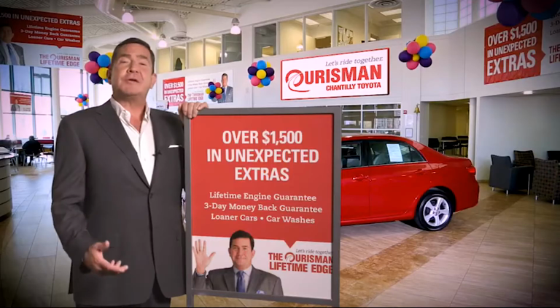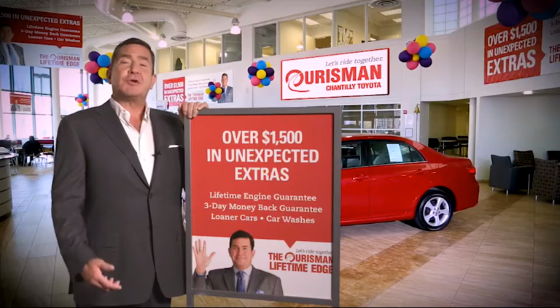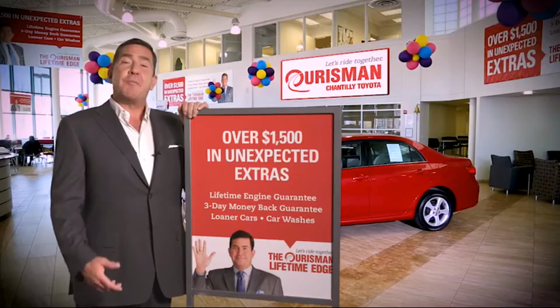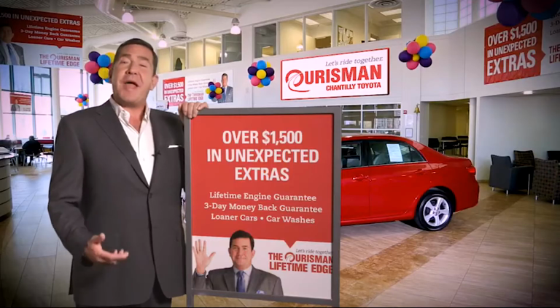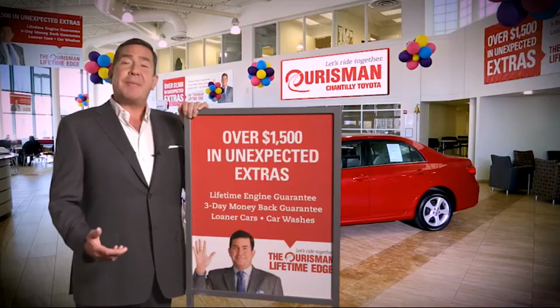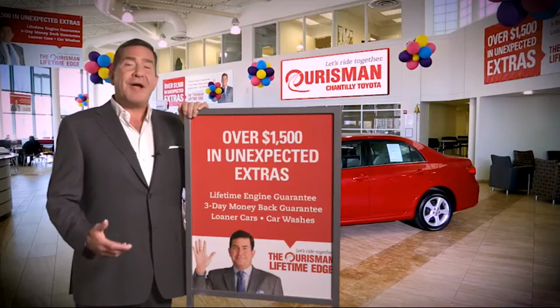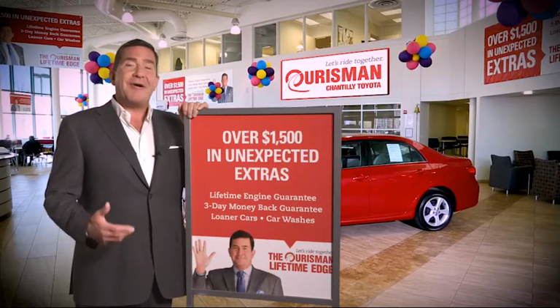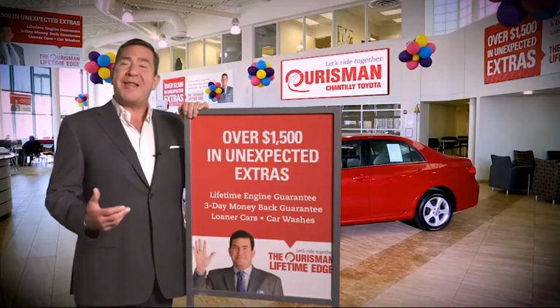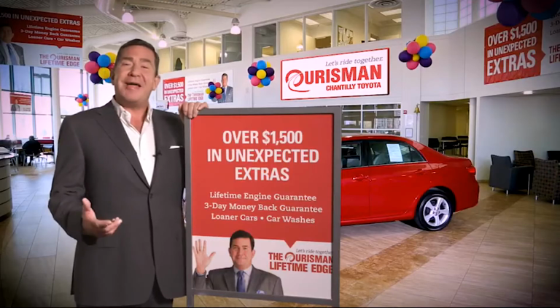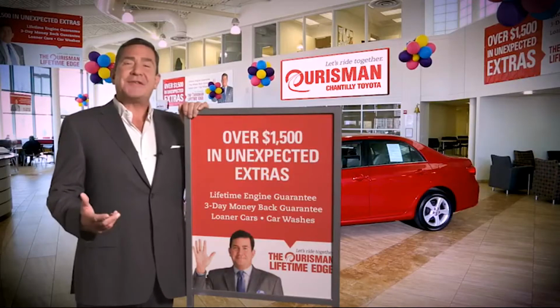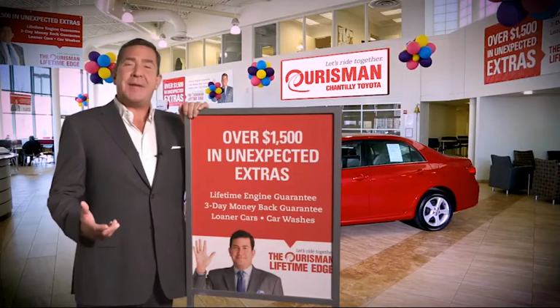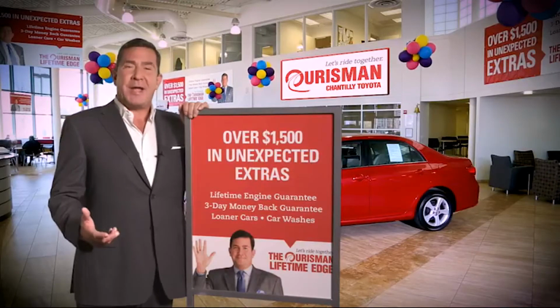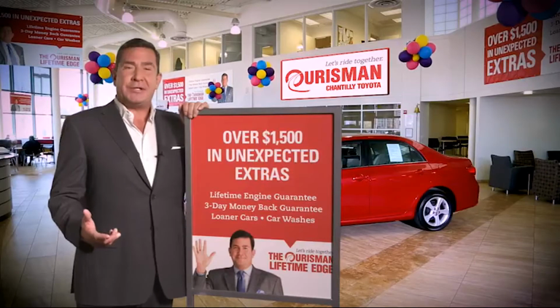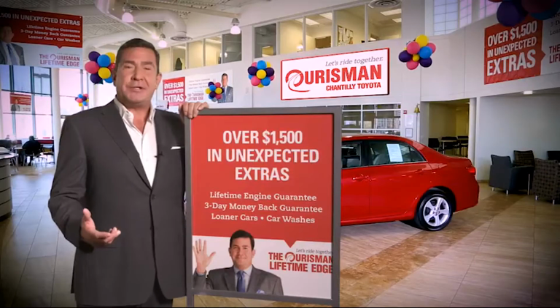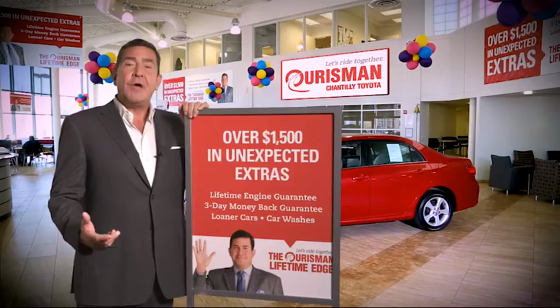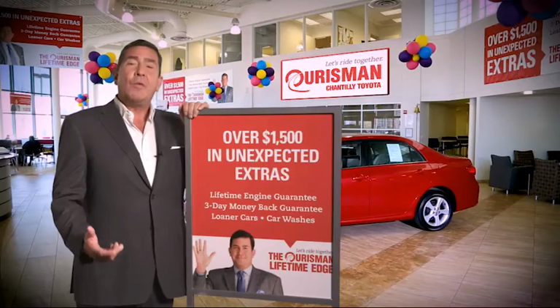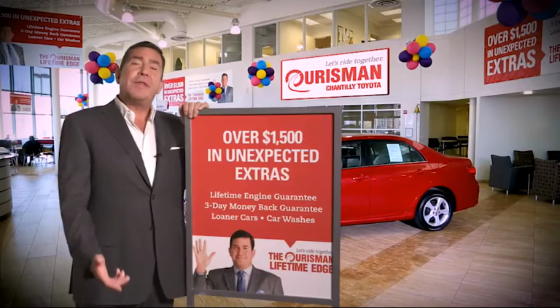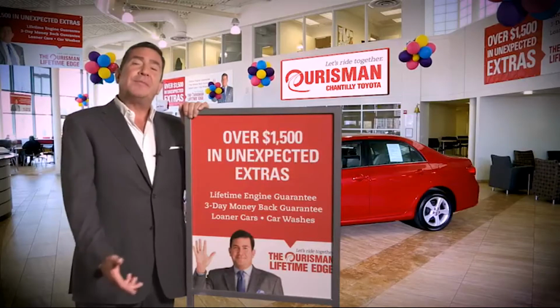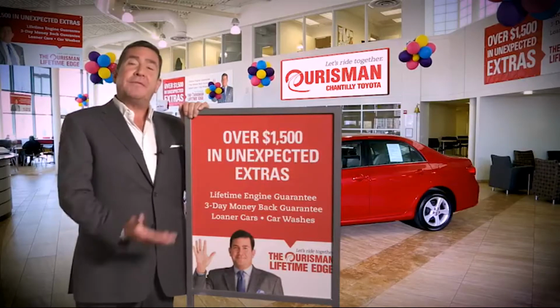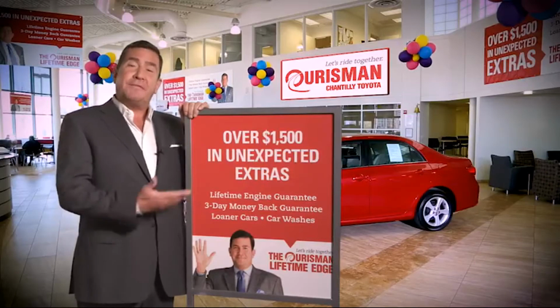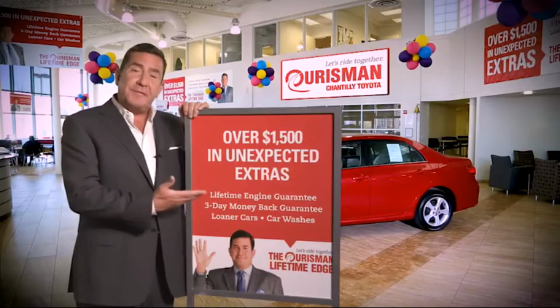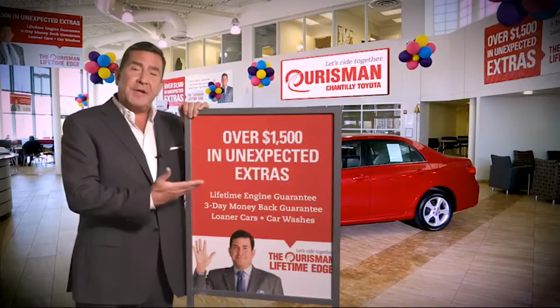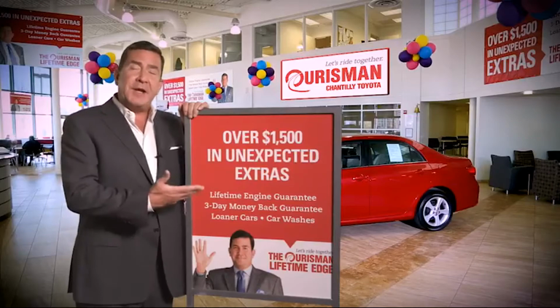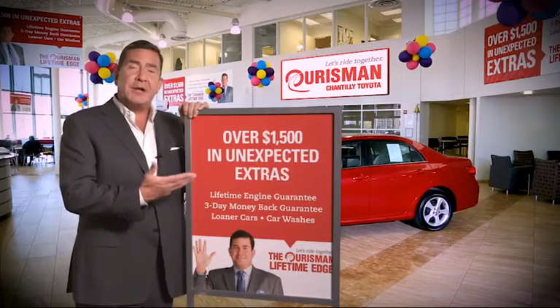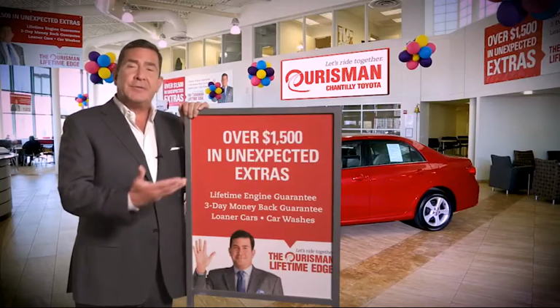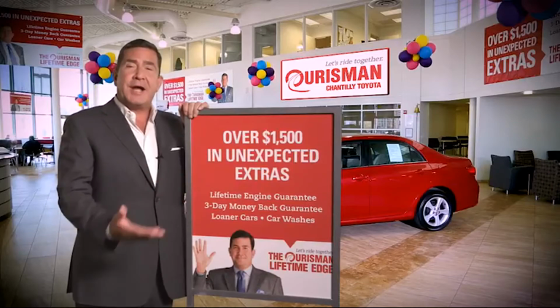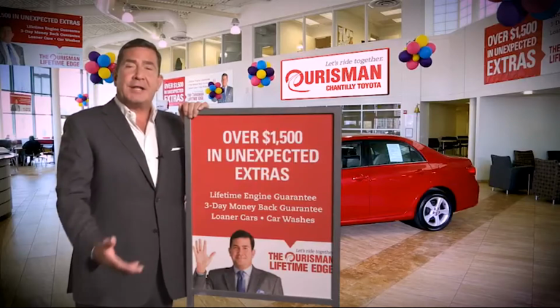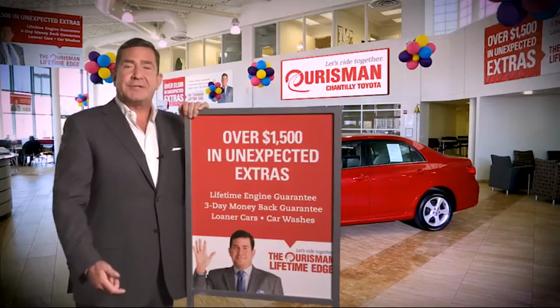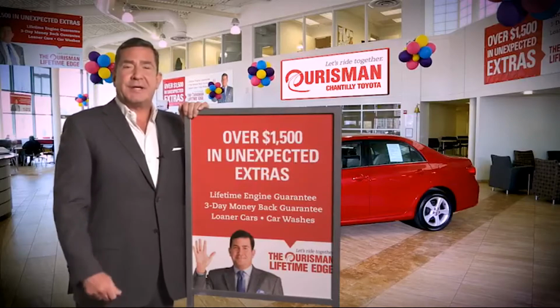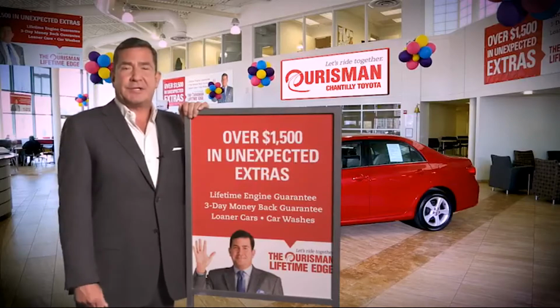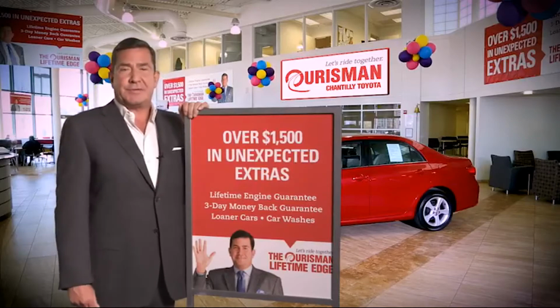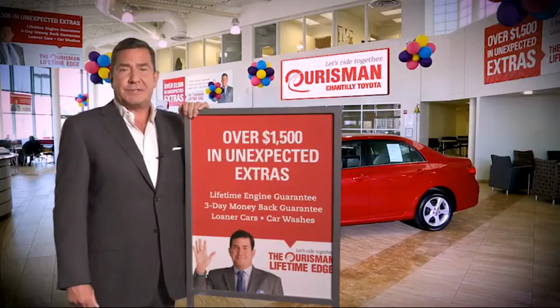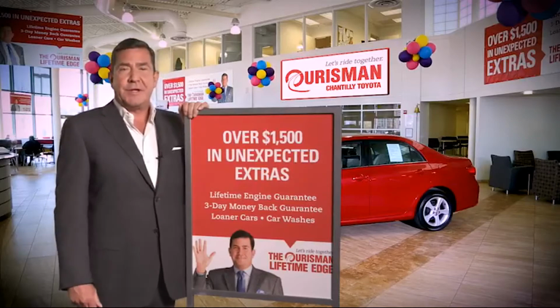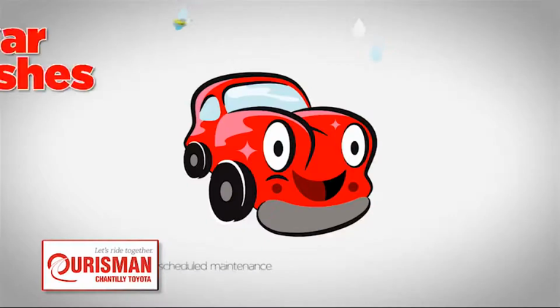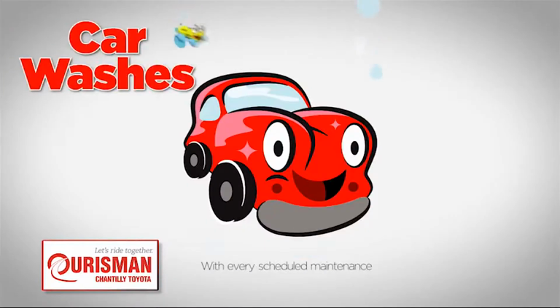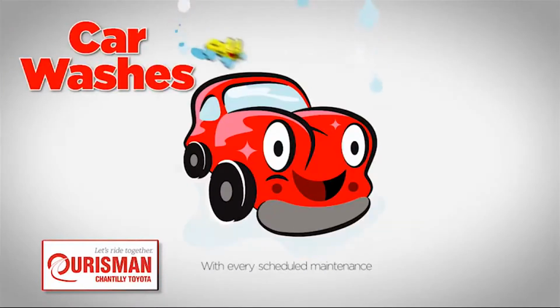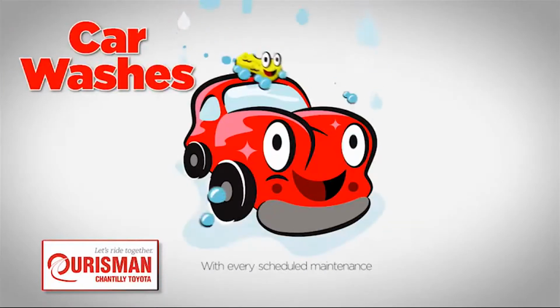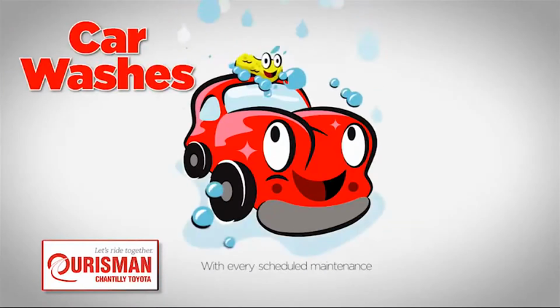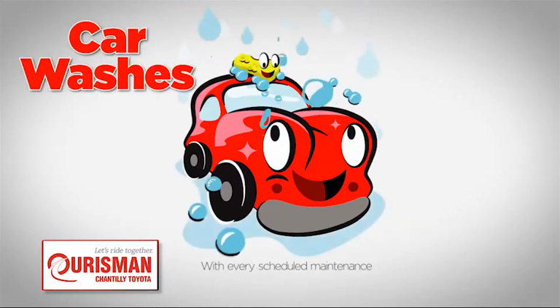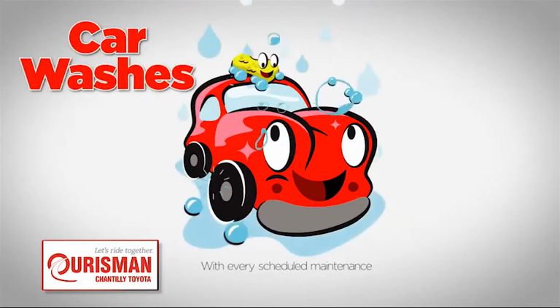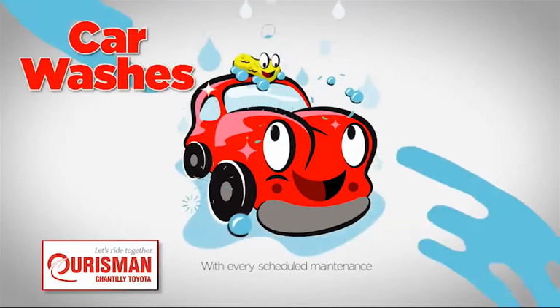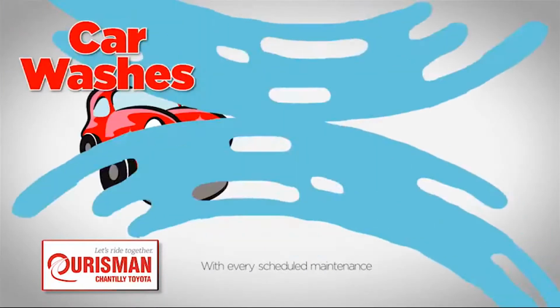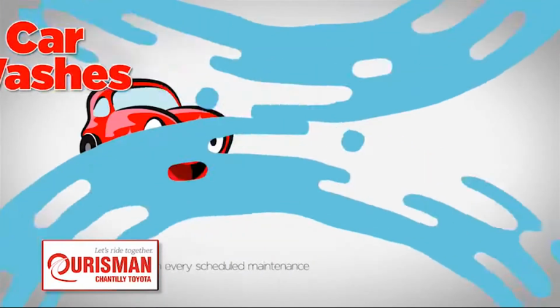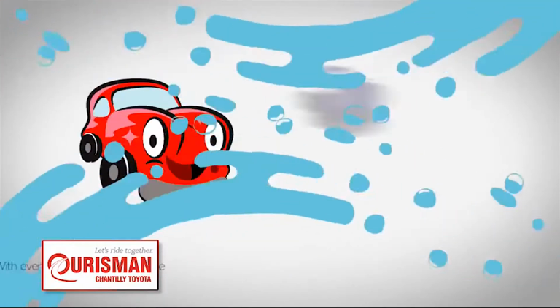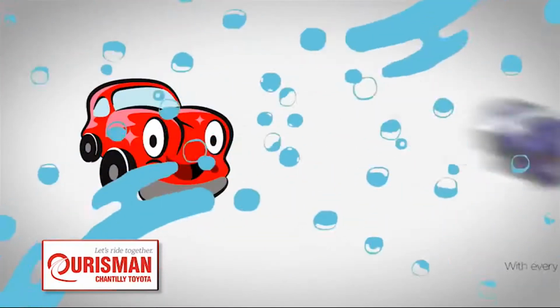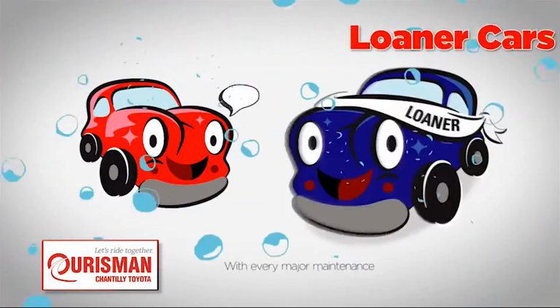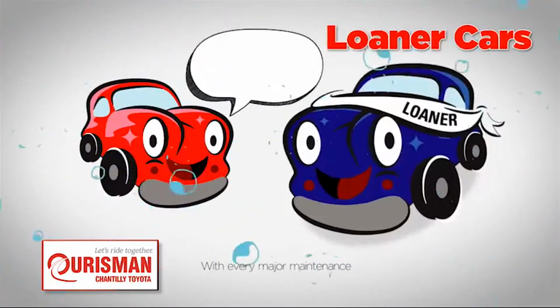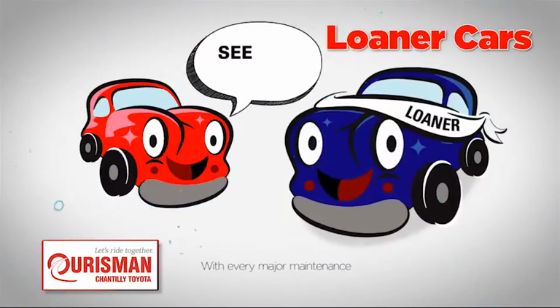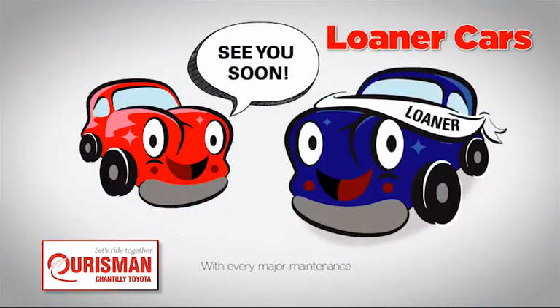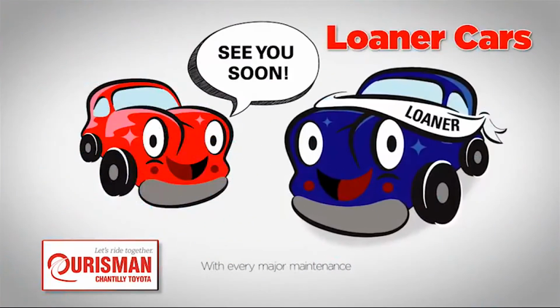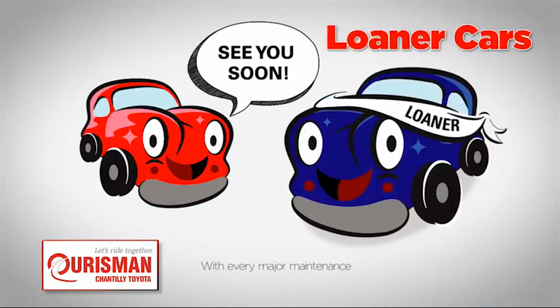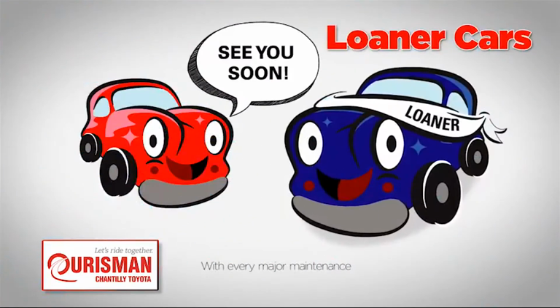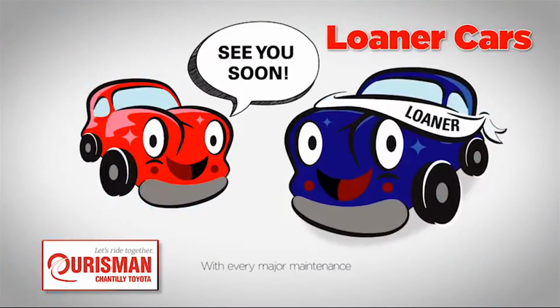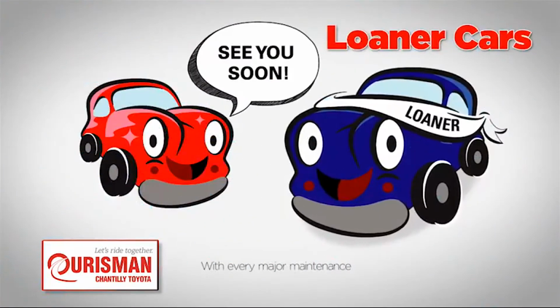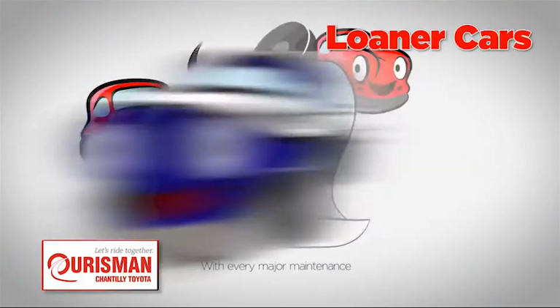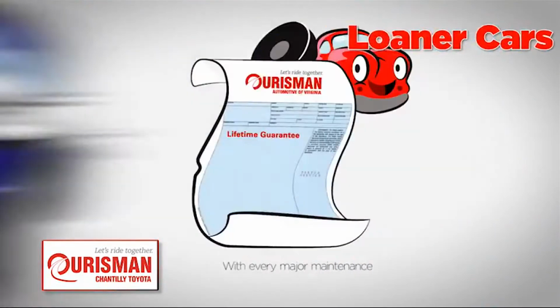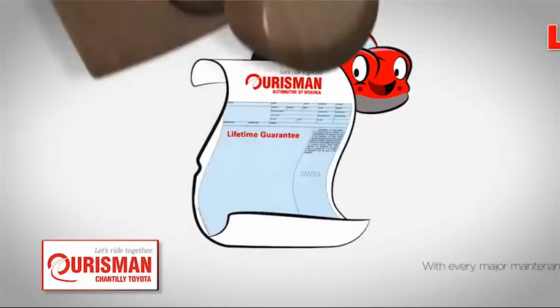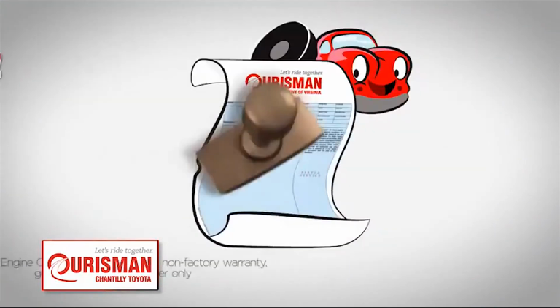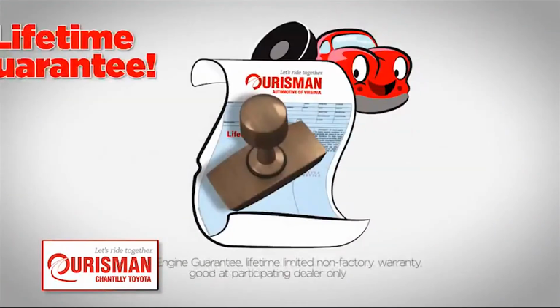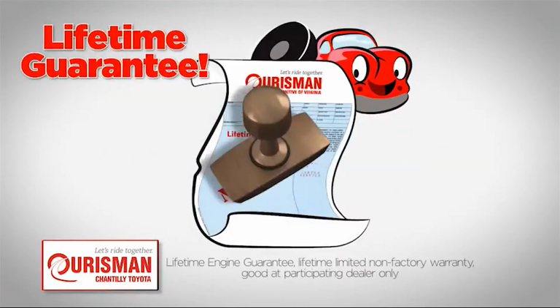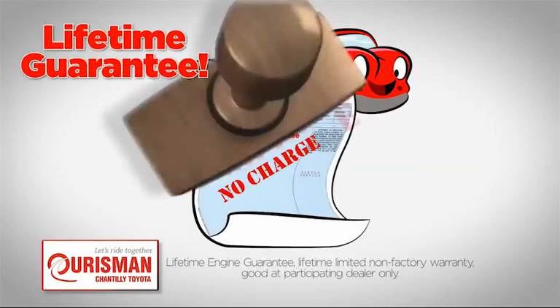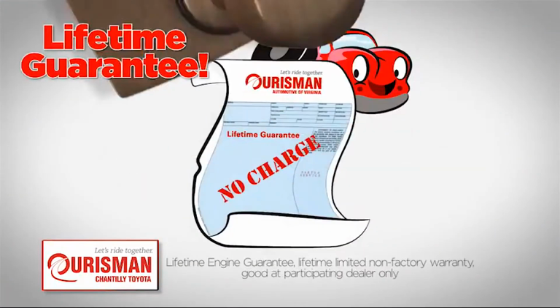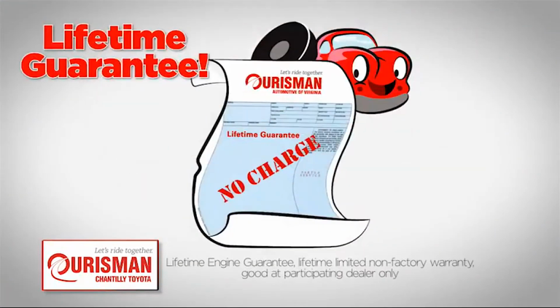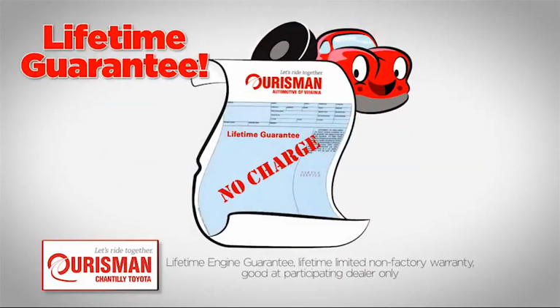Our vehicles are backed by our Lifetime Edge with up to $1,500 in extras, including car washes, loaners, and our lifetime engine guarantee.